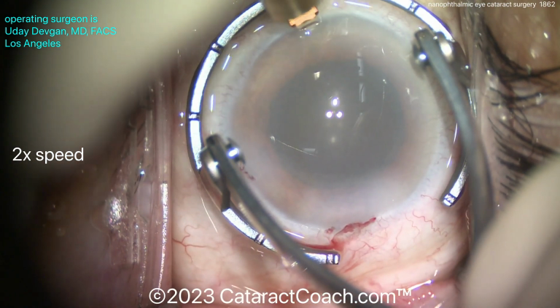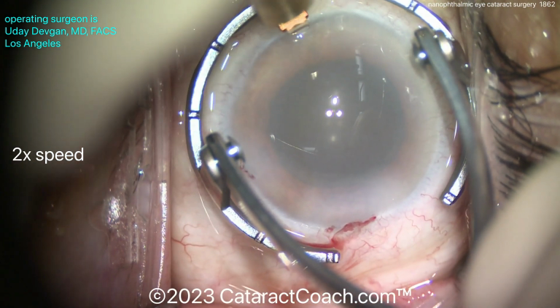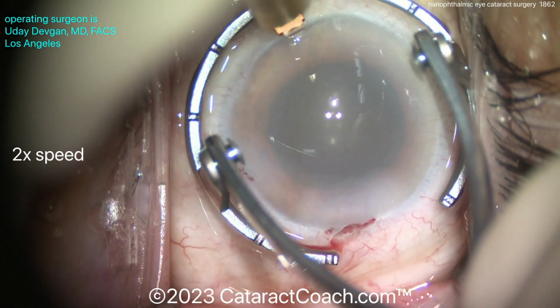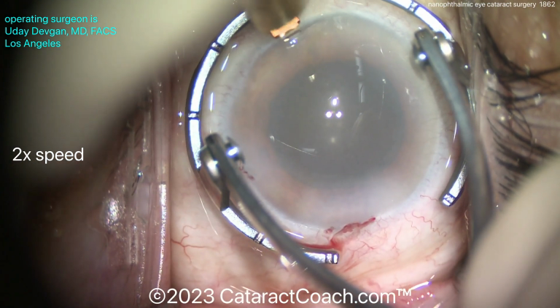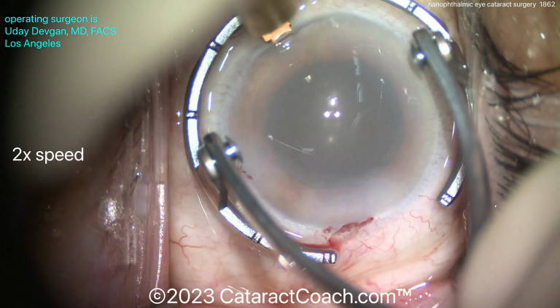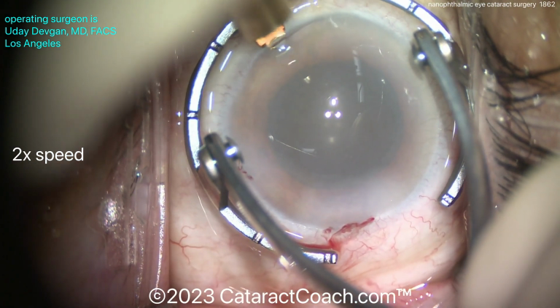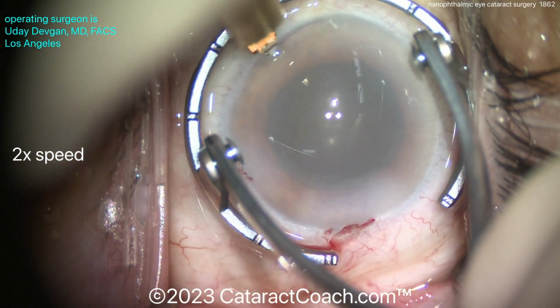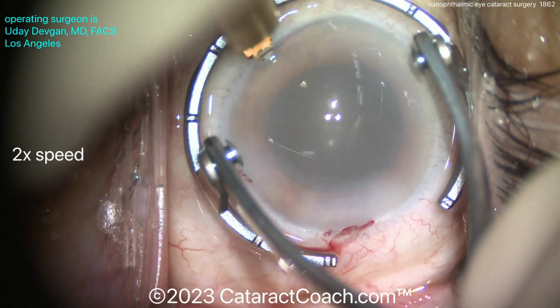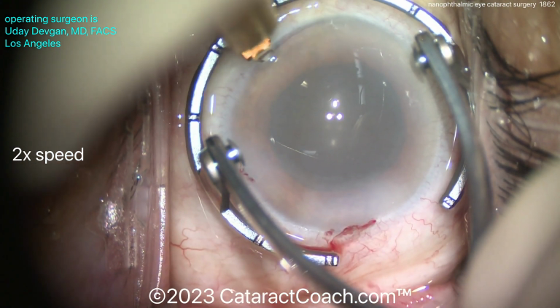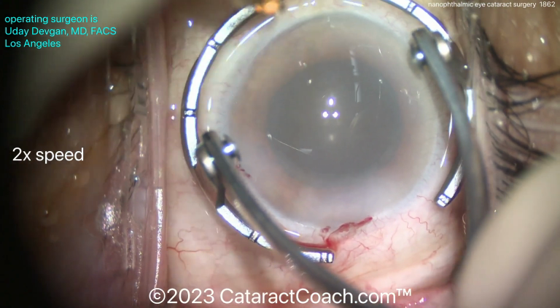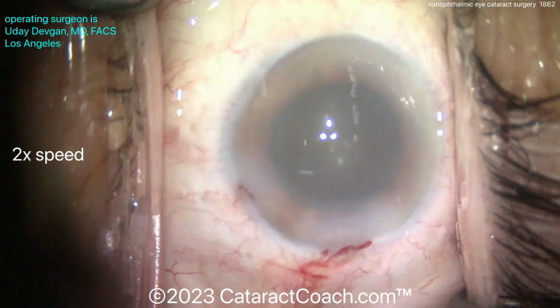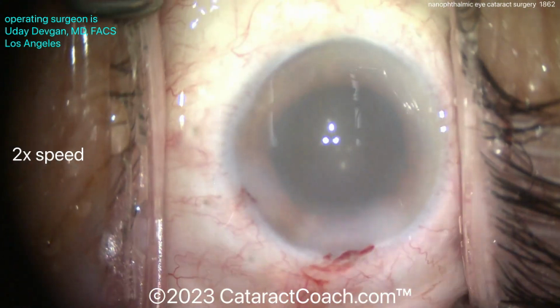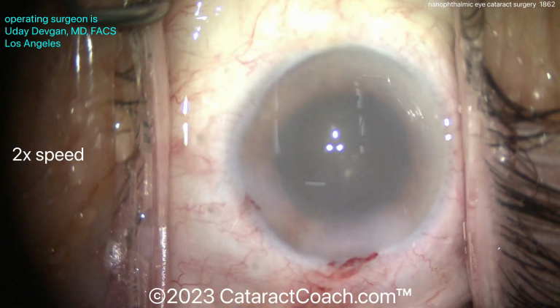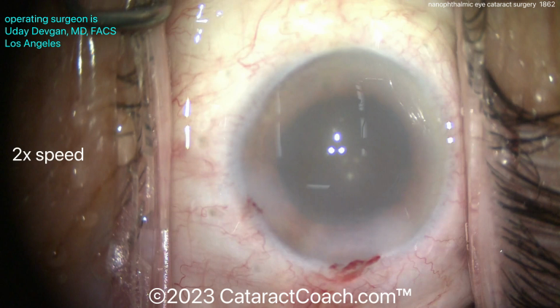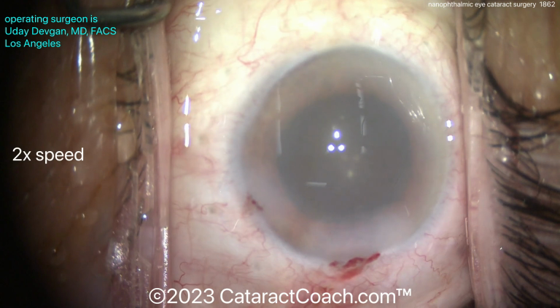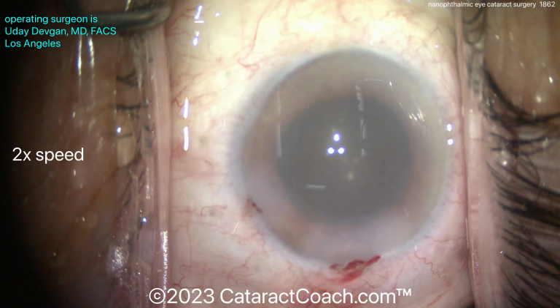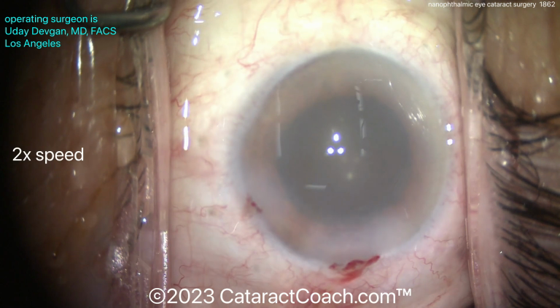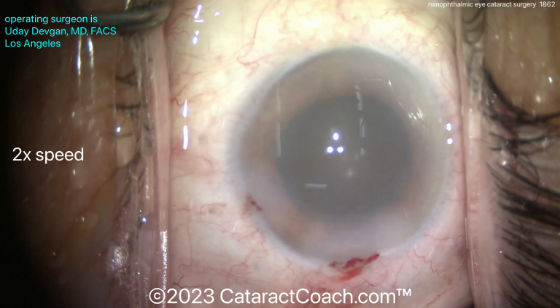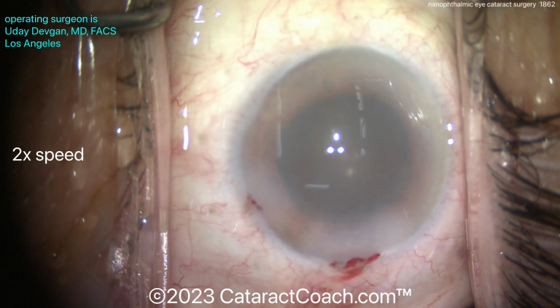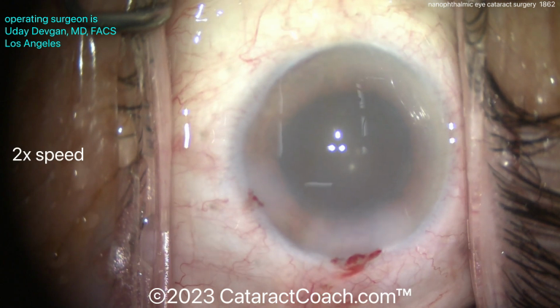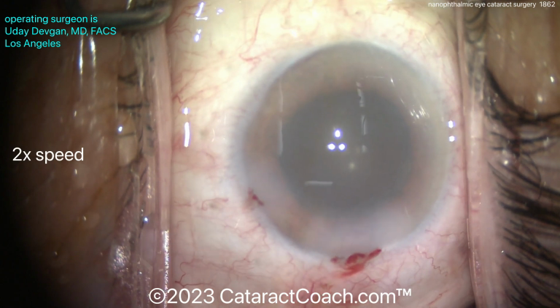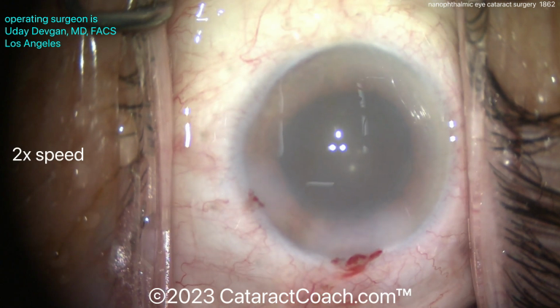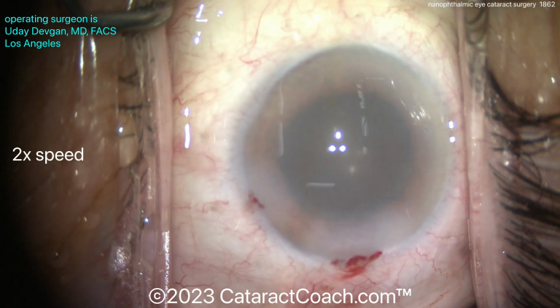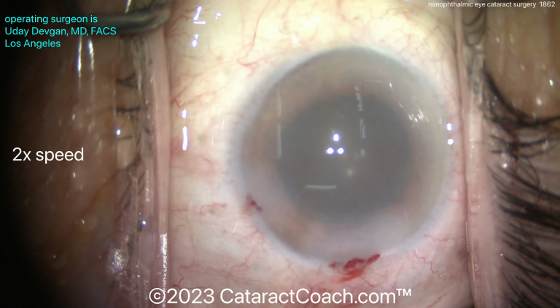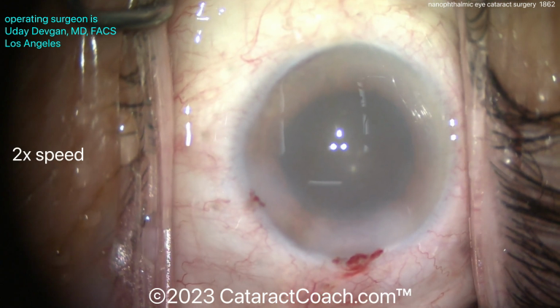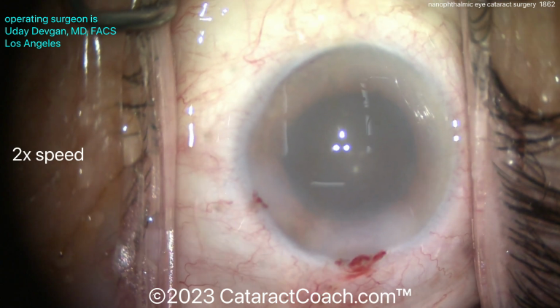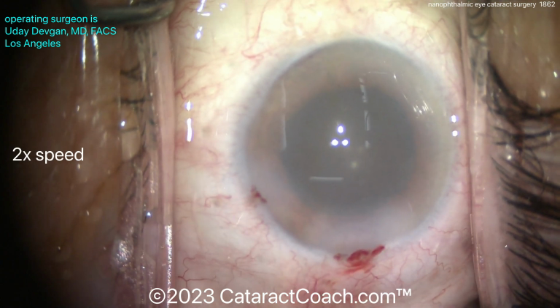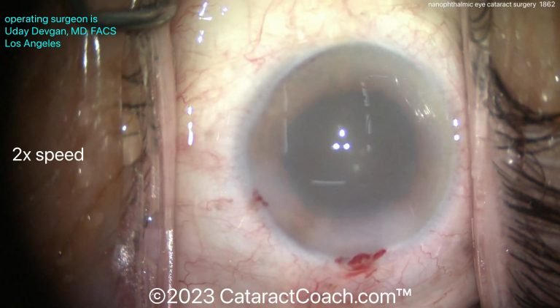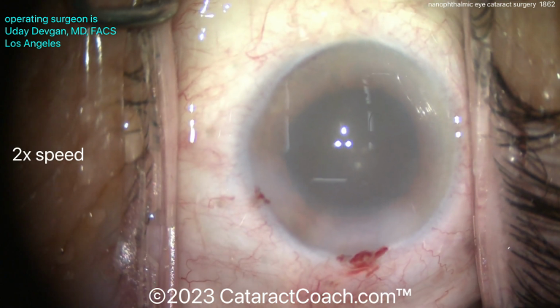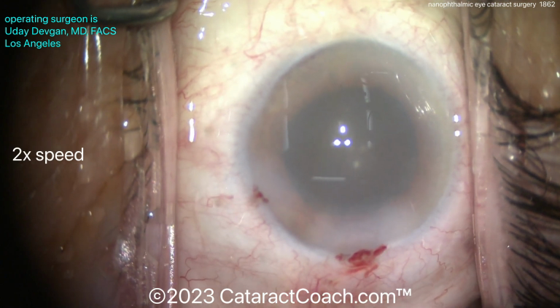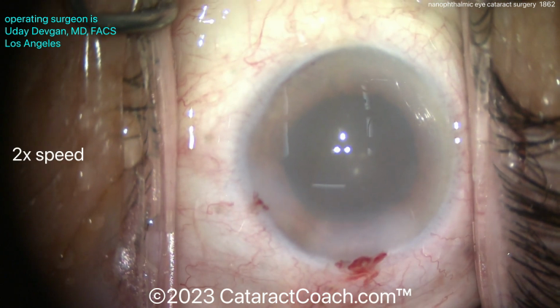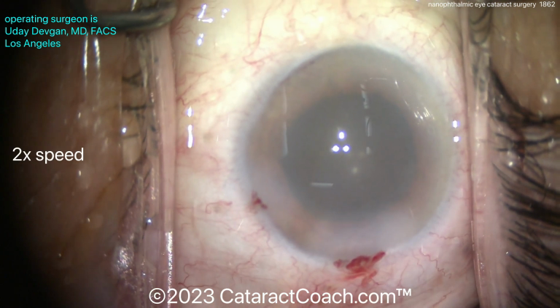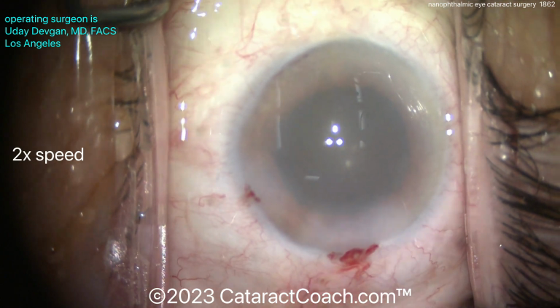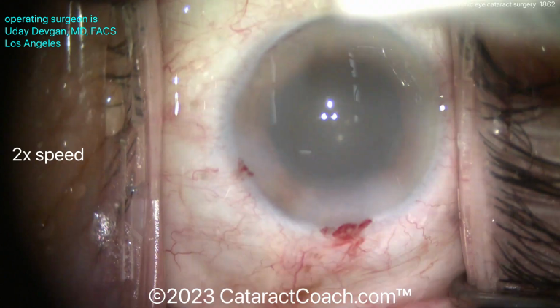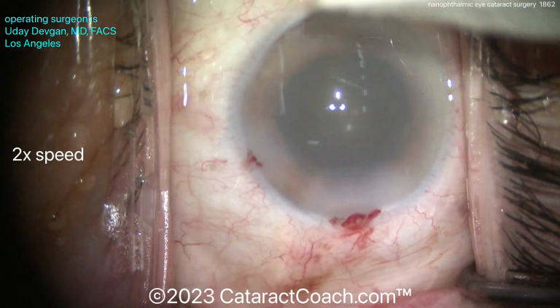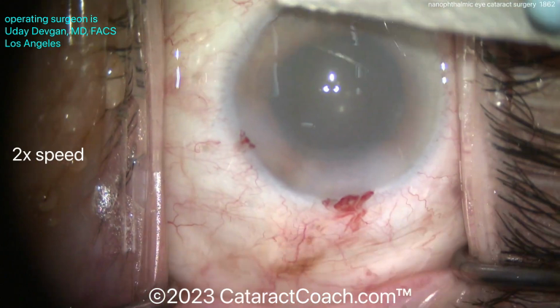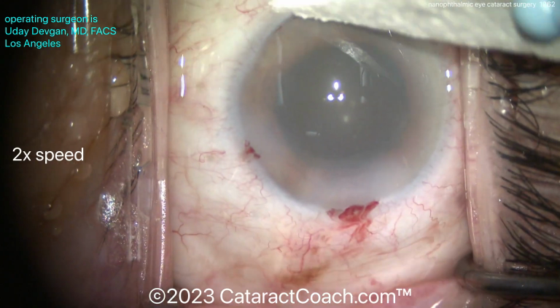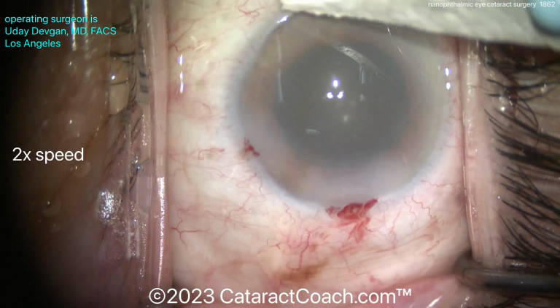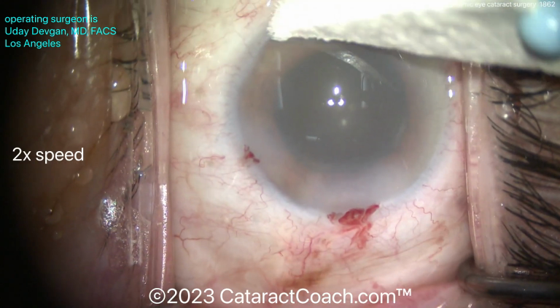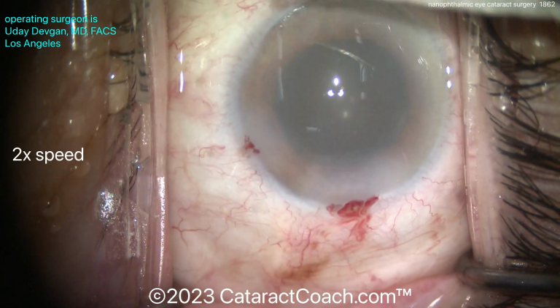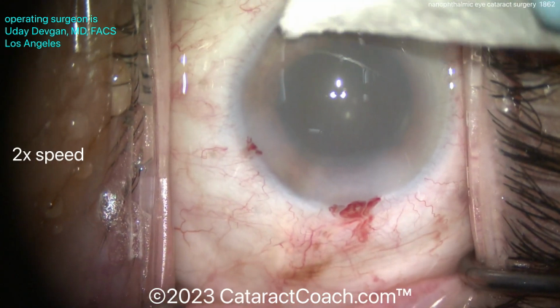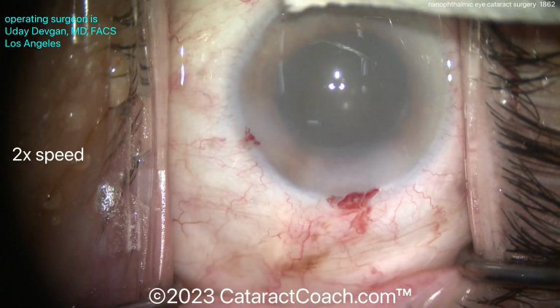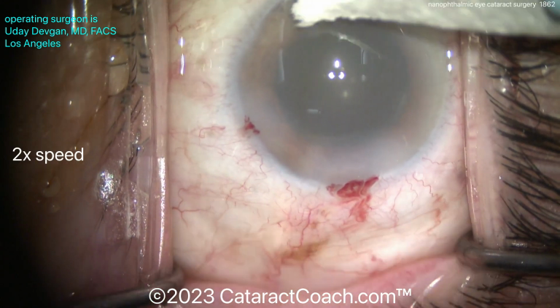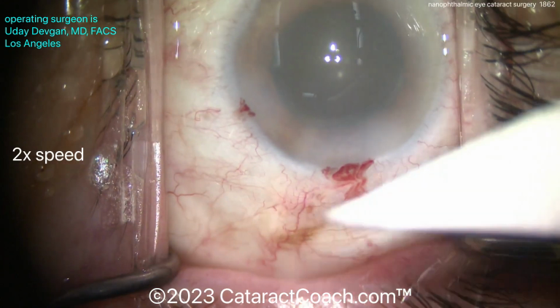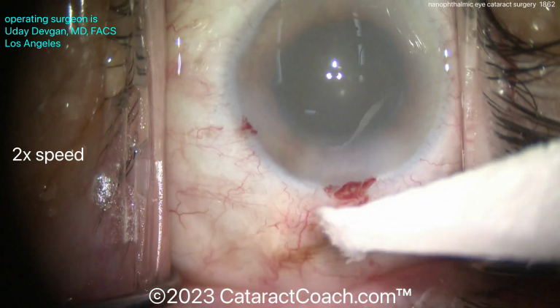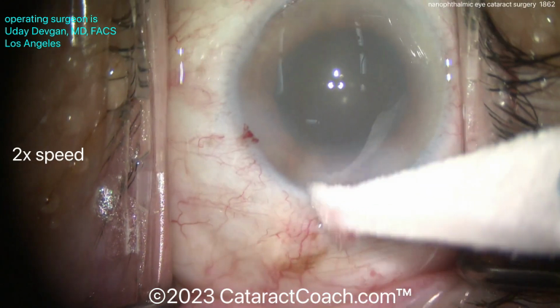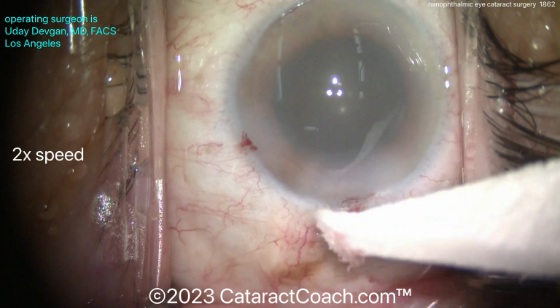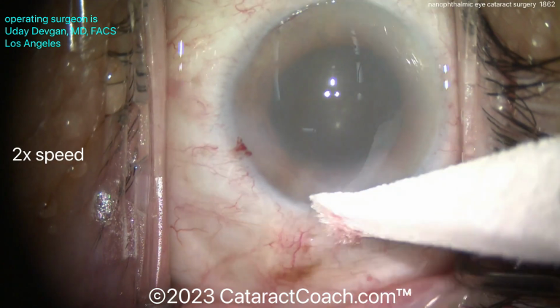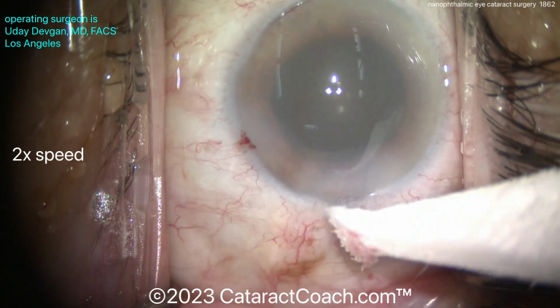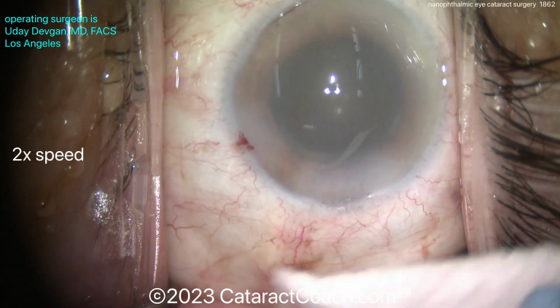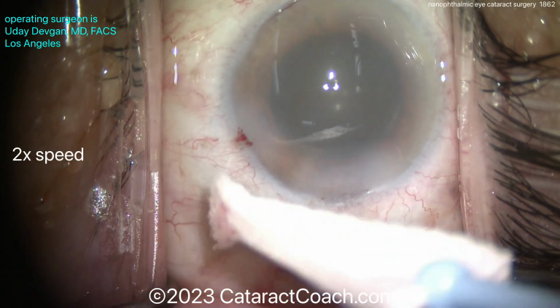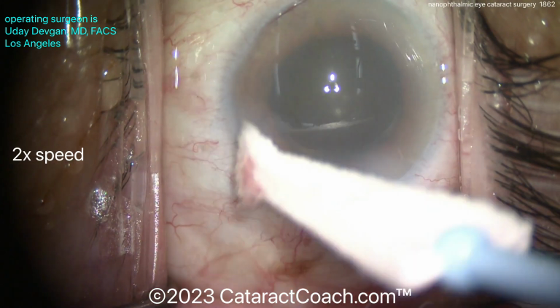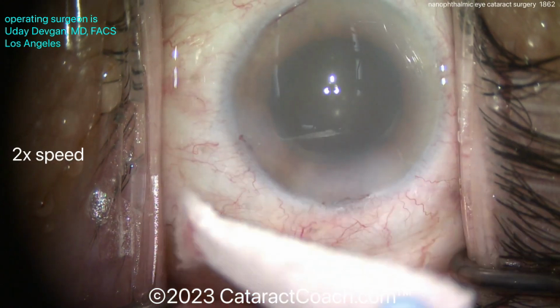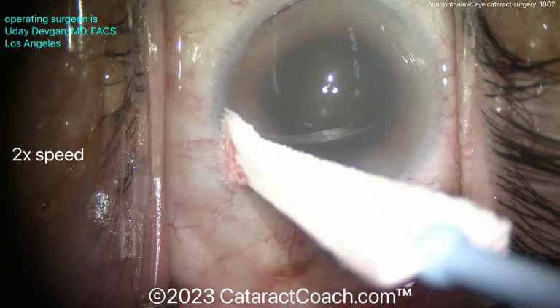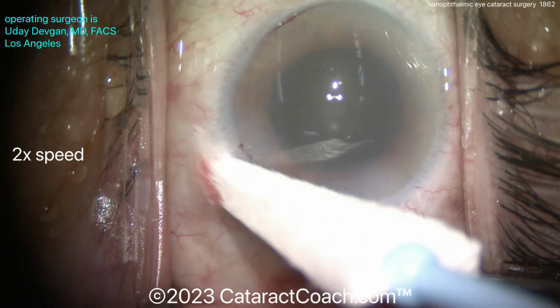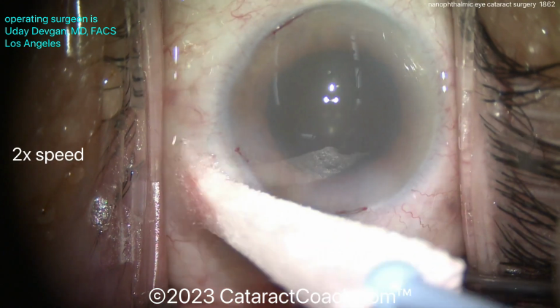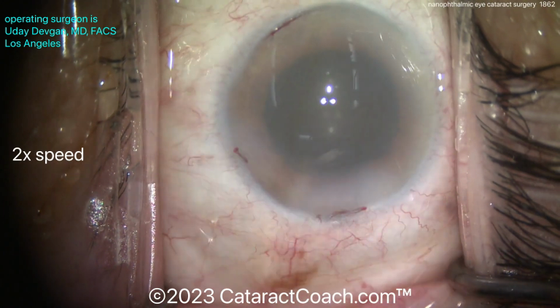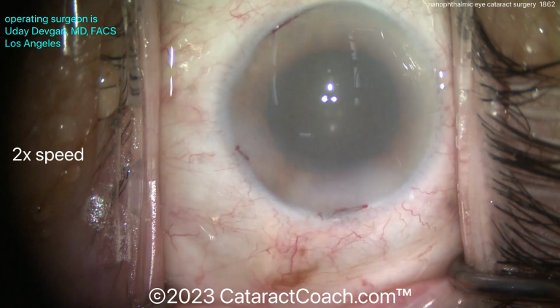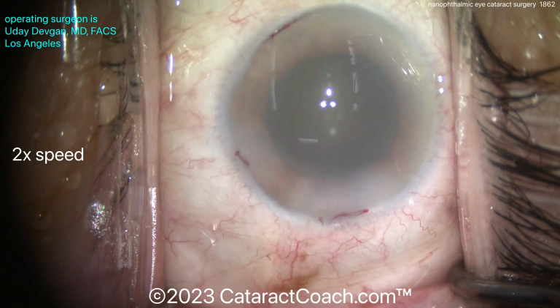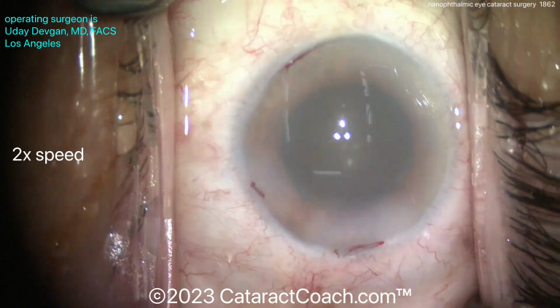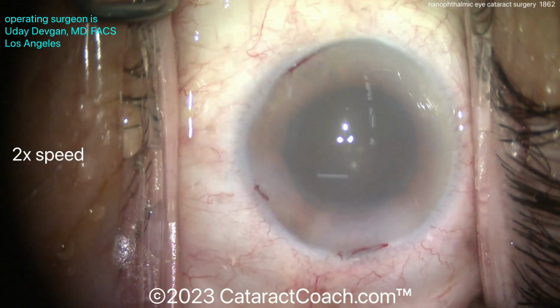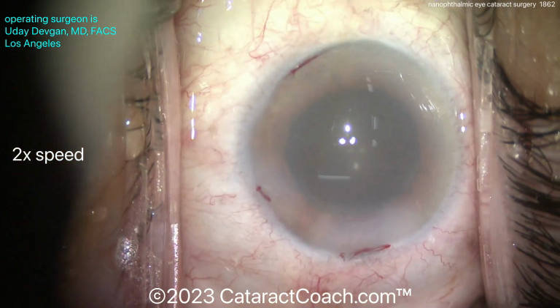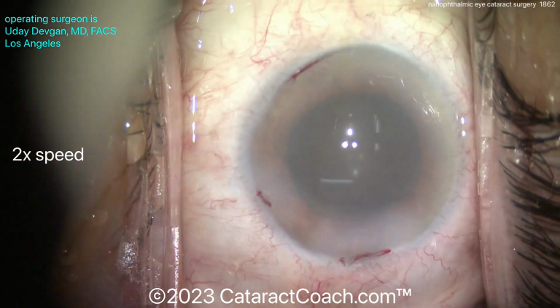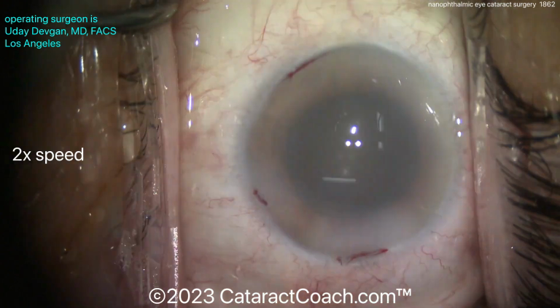And now finally at the end, we're going to do a small limbal relaxing incision to treat the against-the-rule astigmatism. You can see again how small that corneal white-to-white is compared to the fixation ring. Beautiful case — thanks for watching.